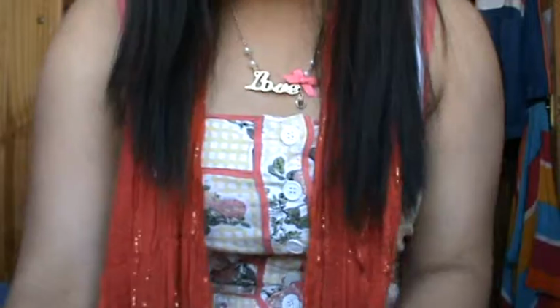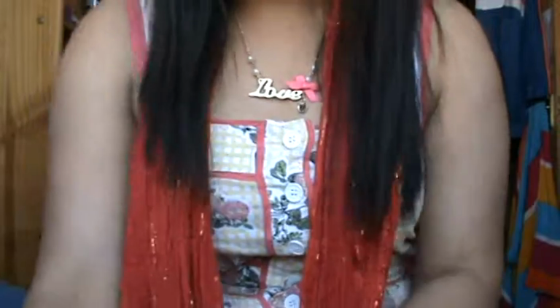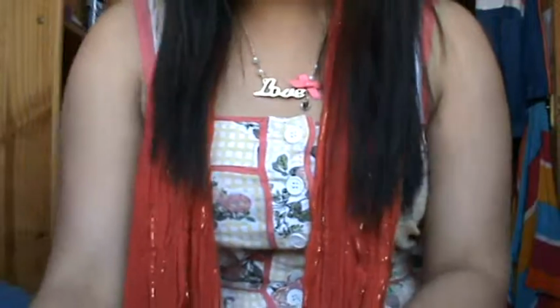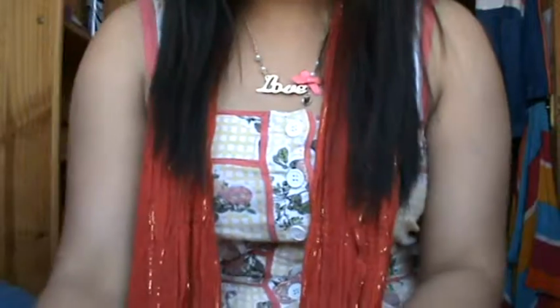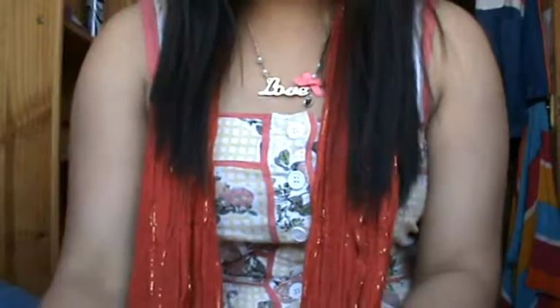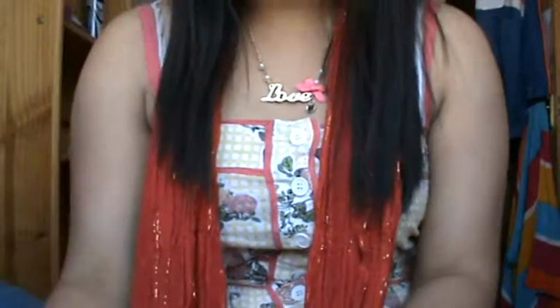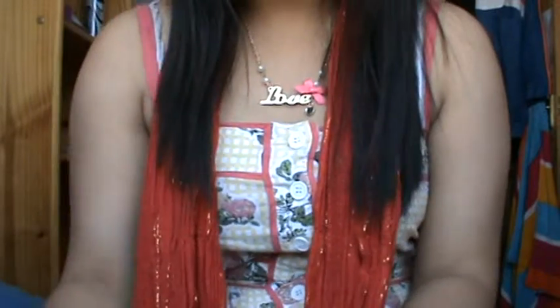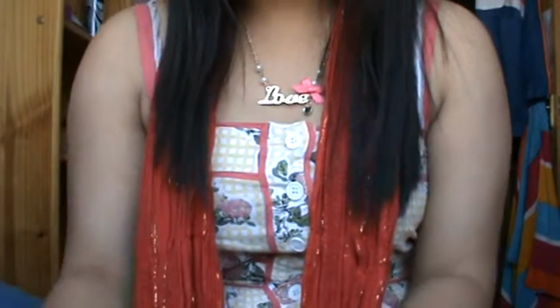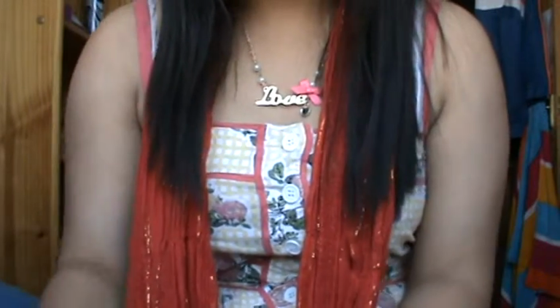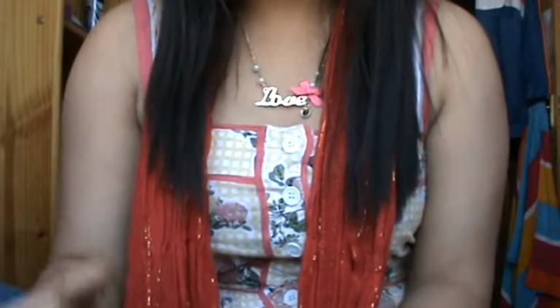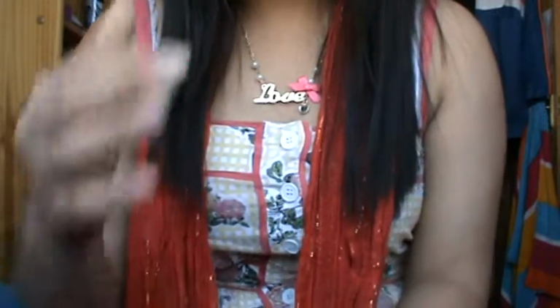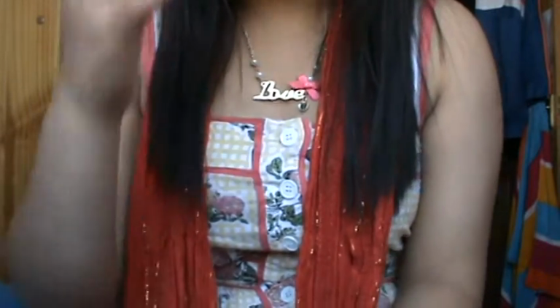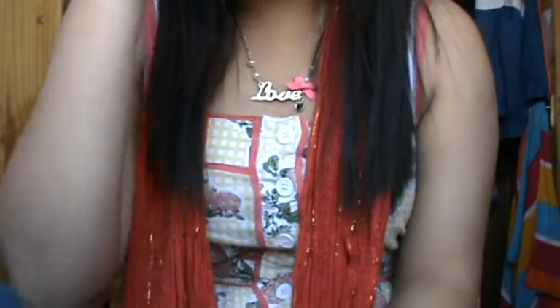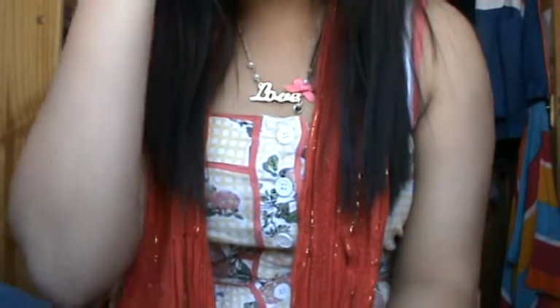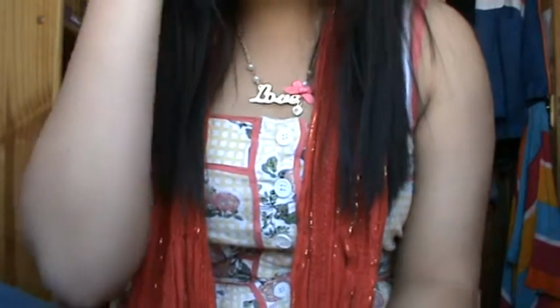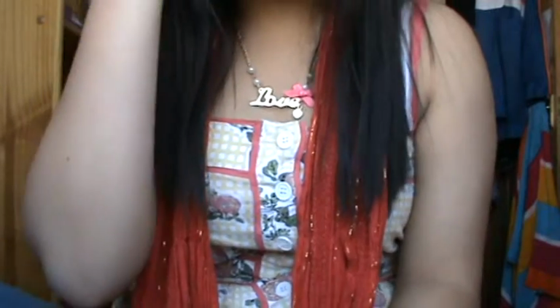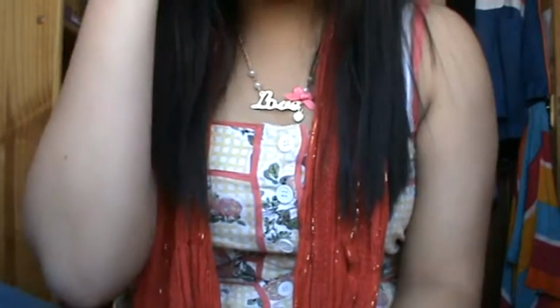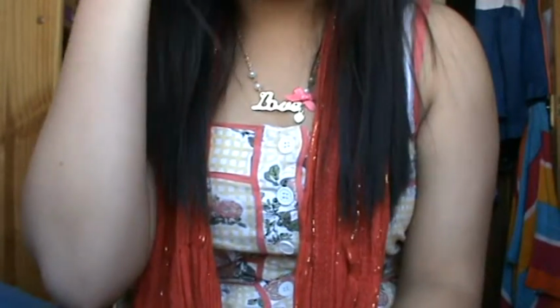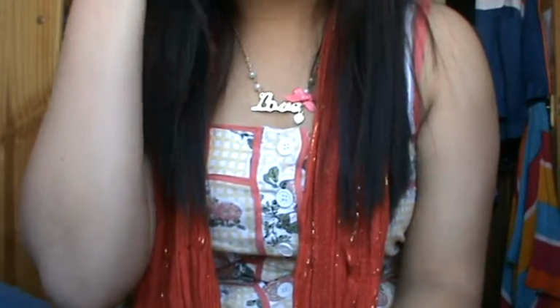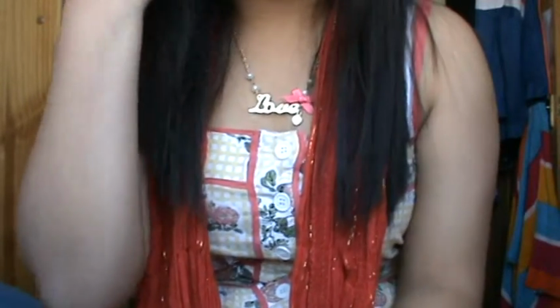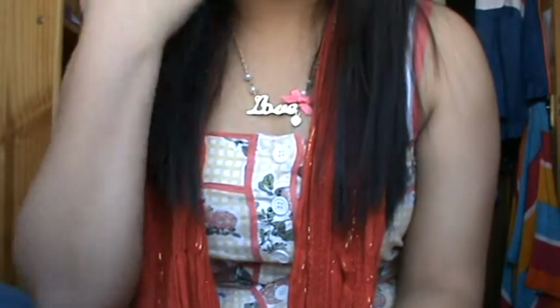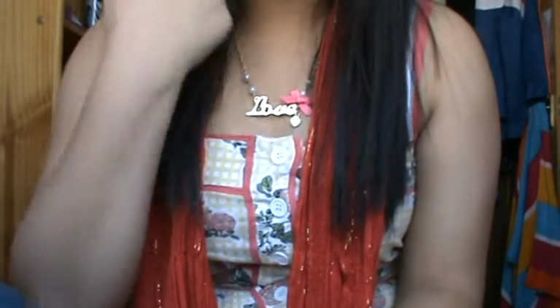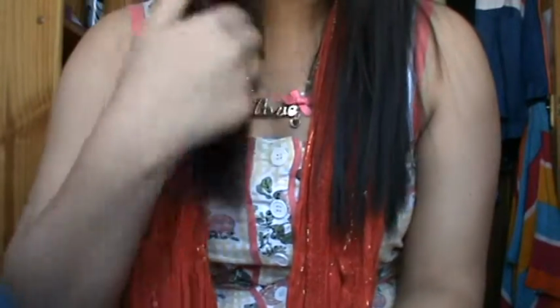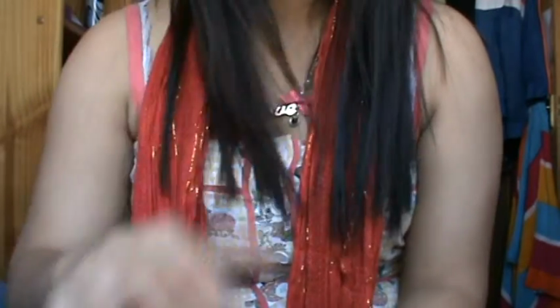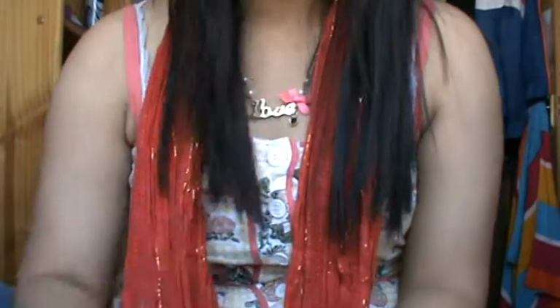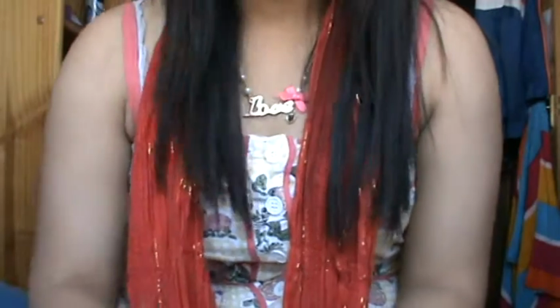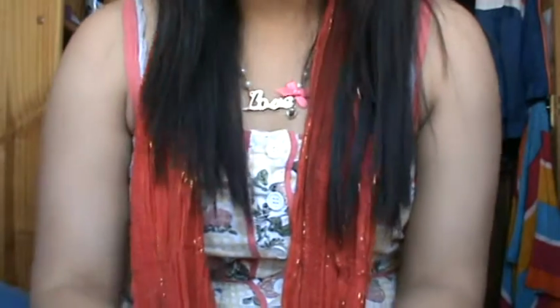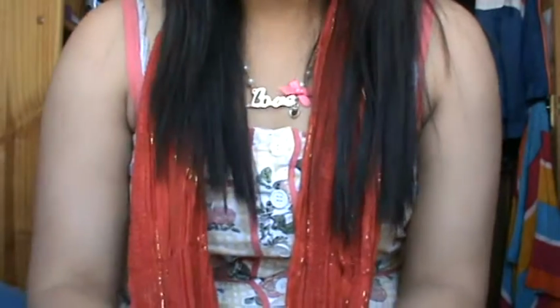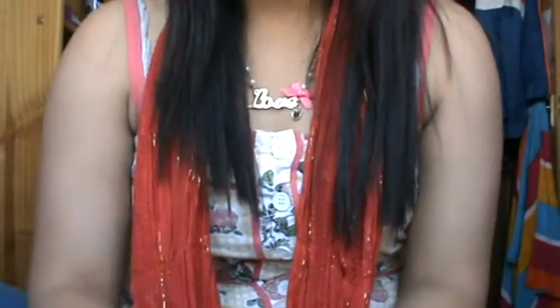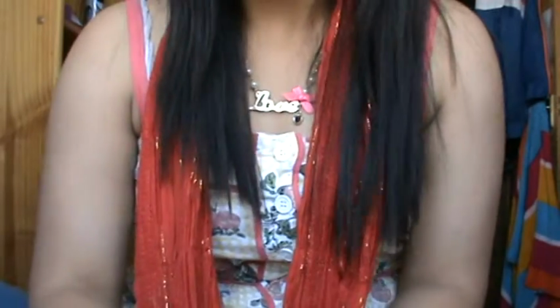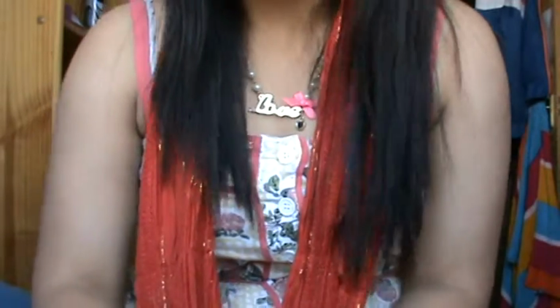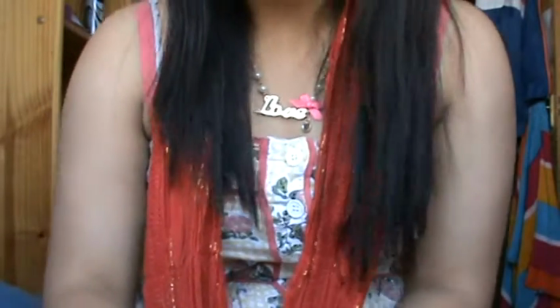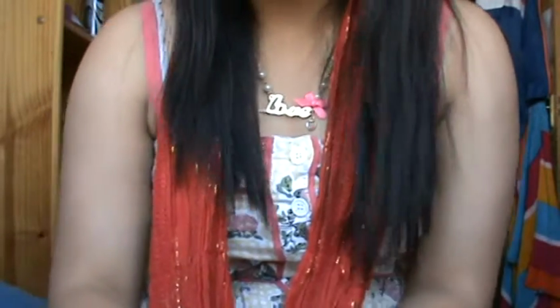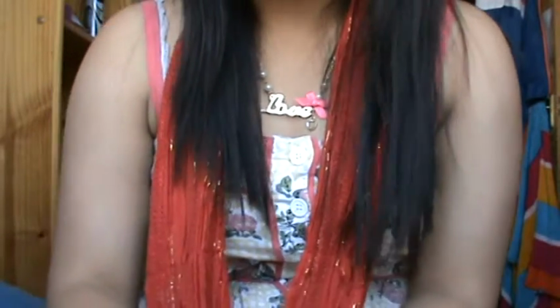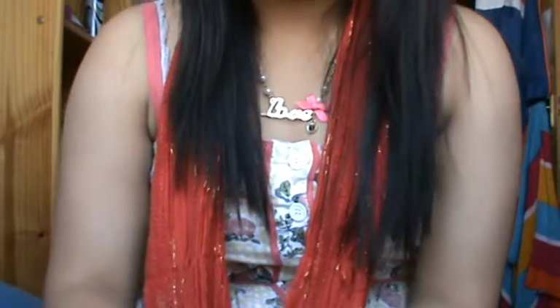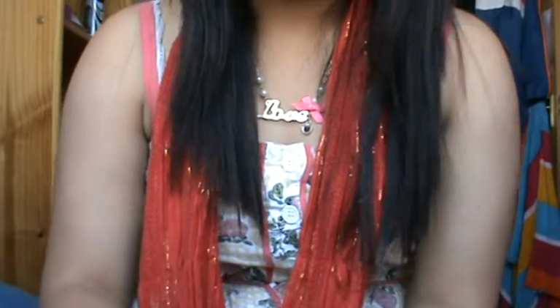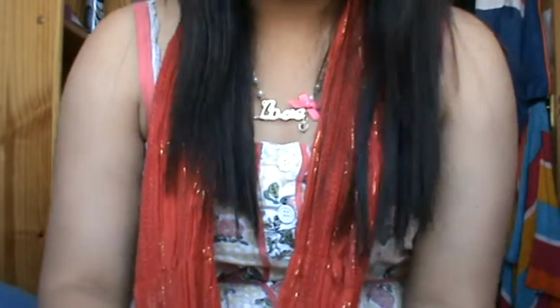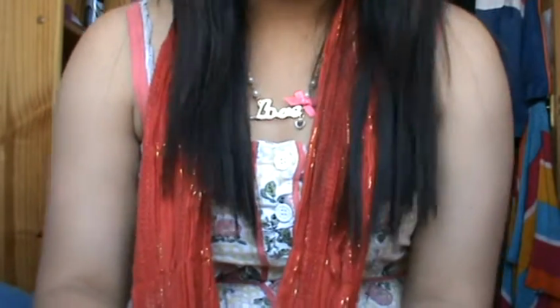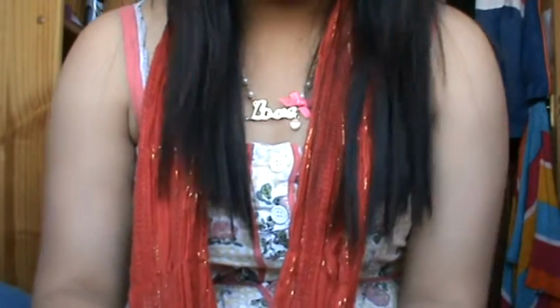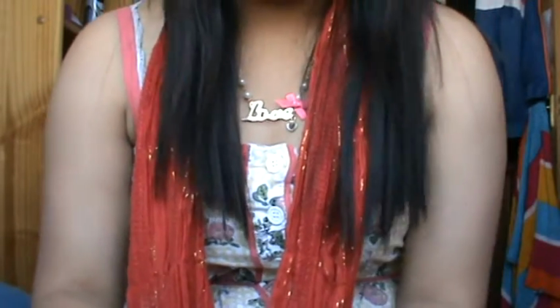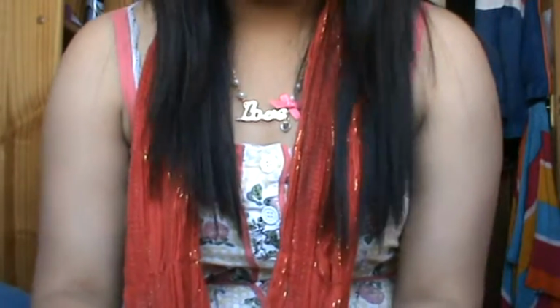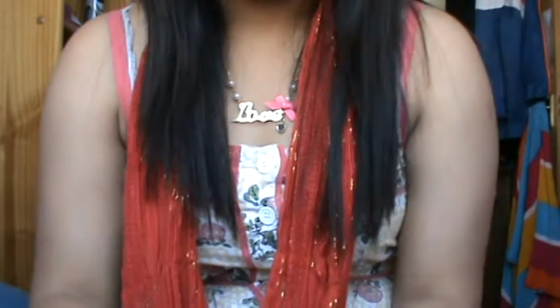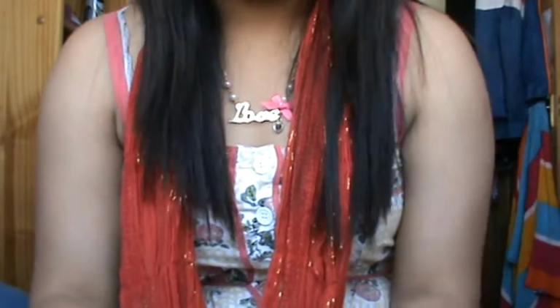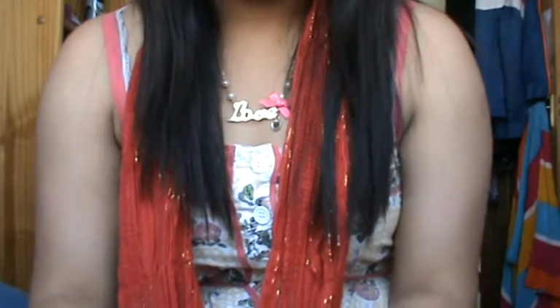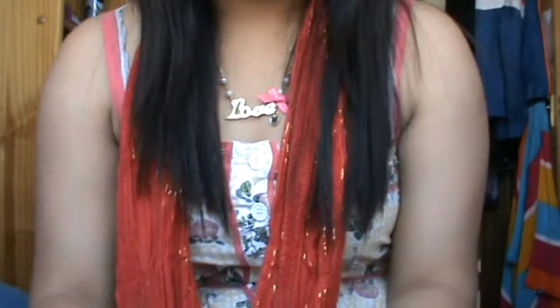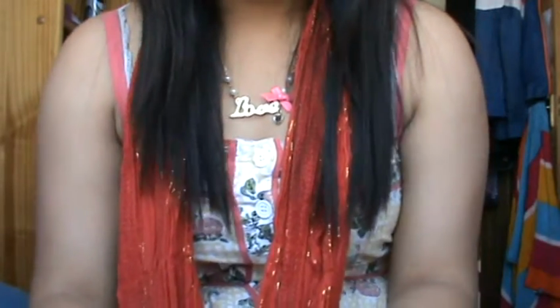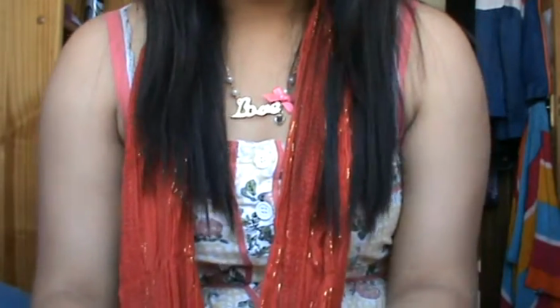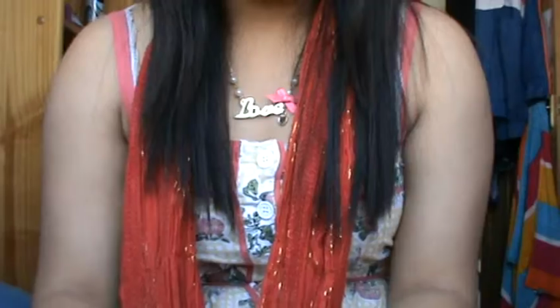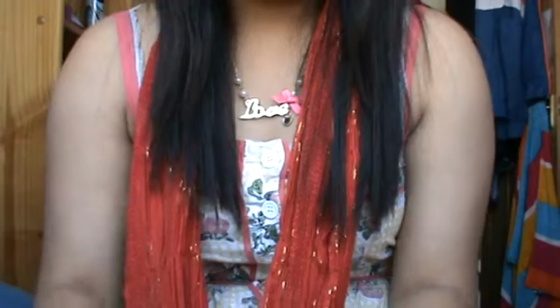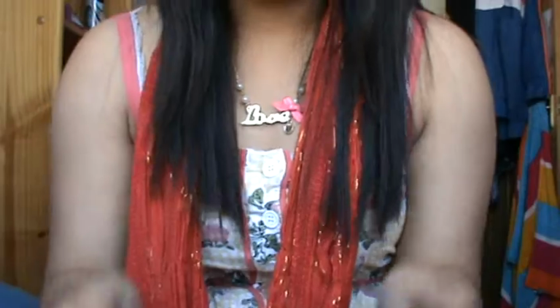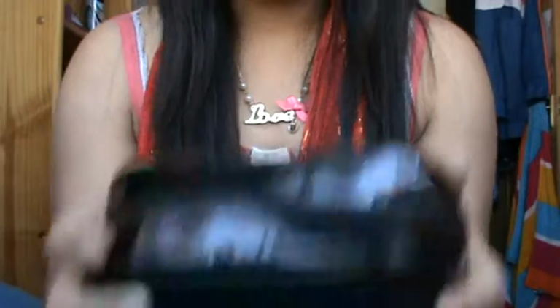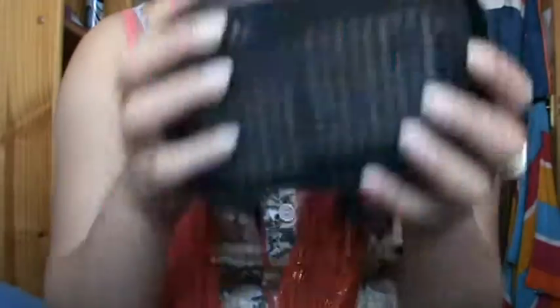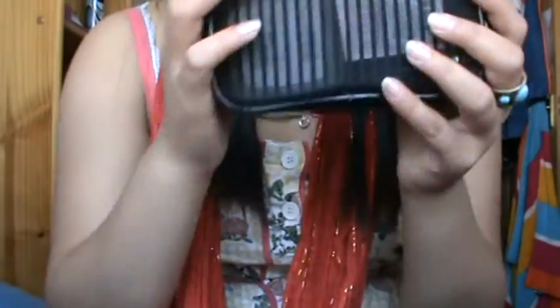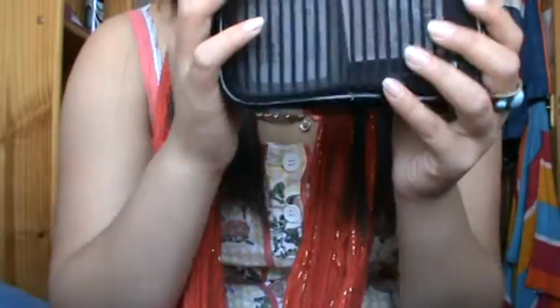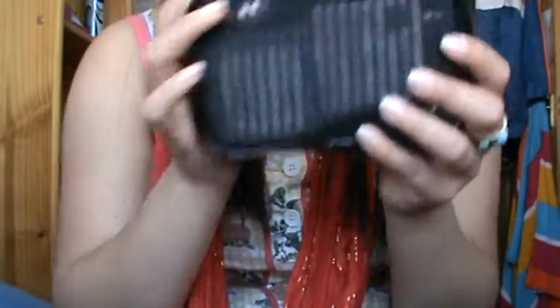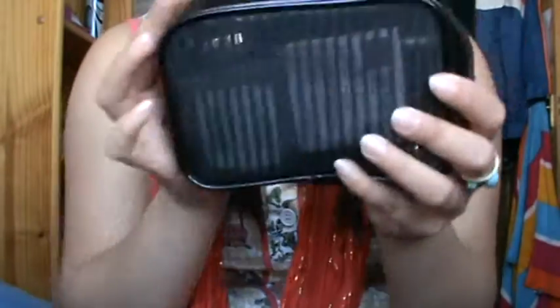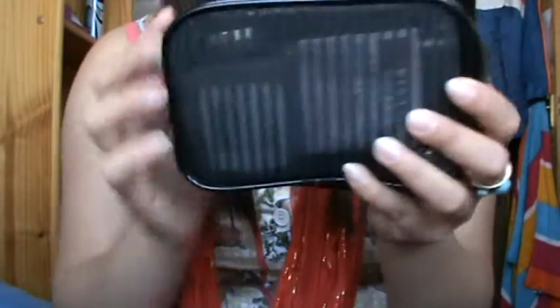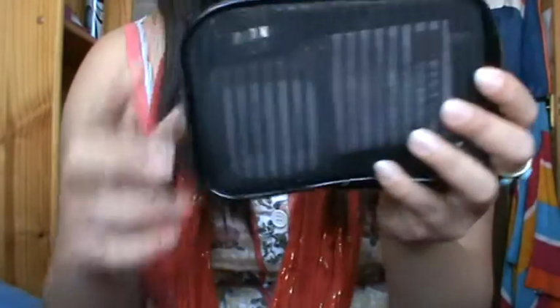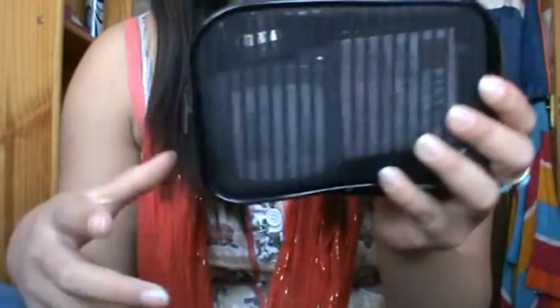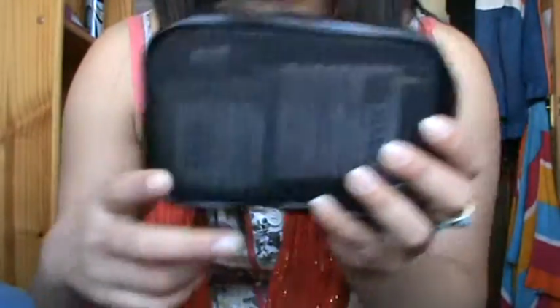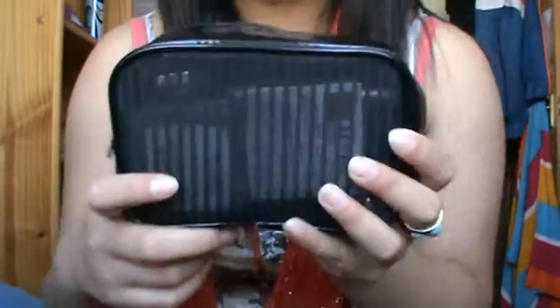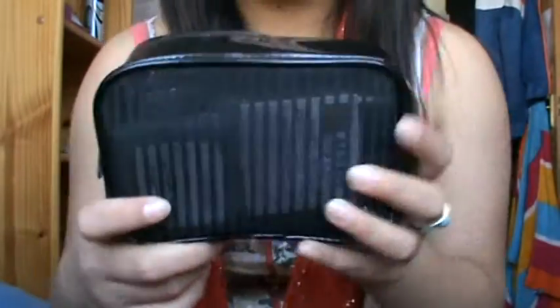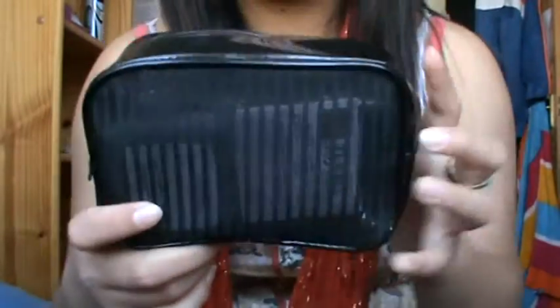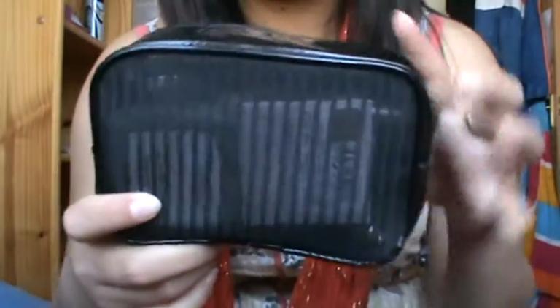Hey everyone, I just did my what's in my bag video, now I'm going to do my what's in my makeup bag video, so here it goes.